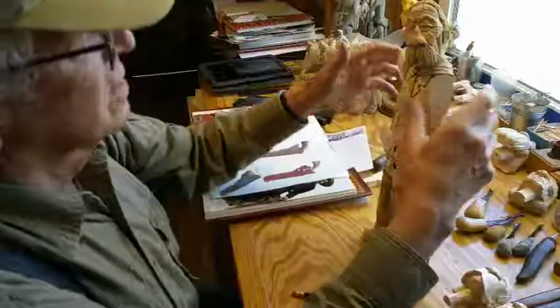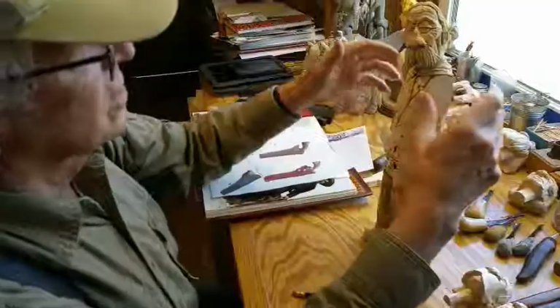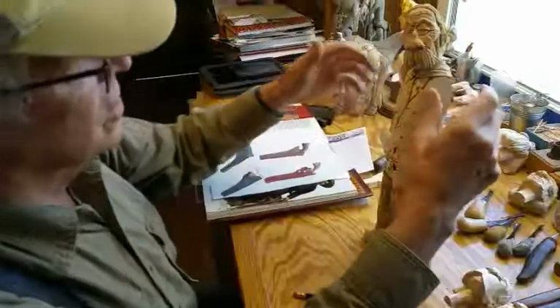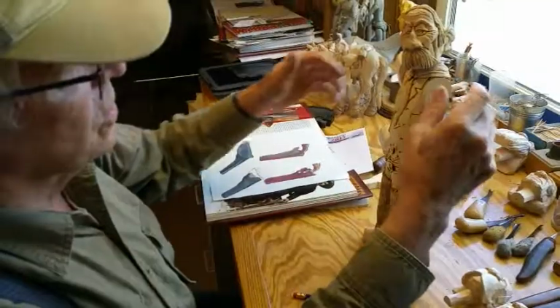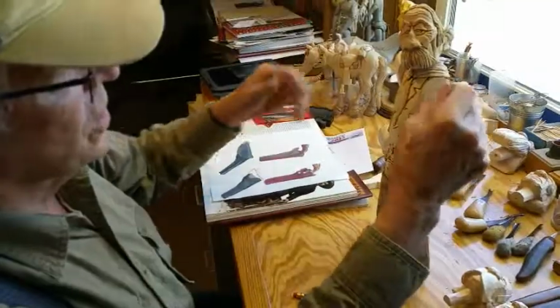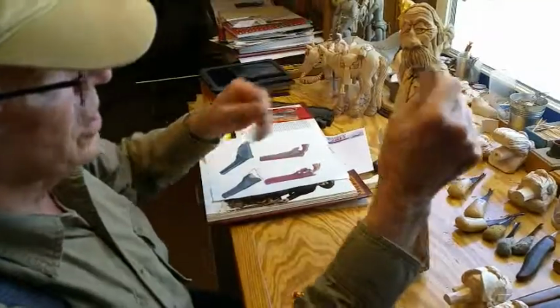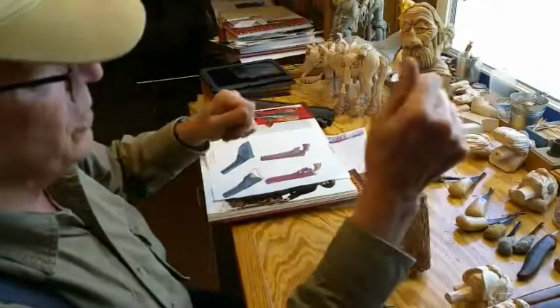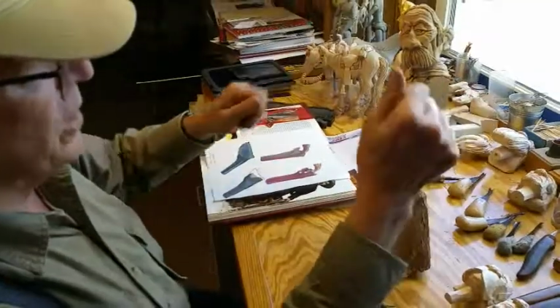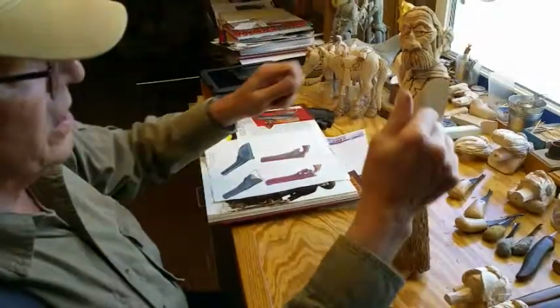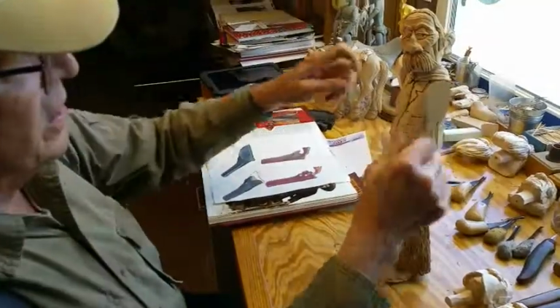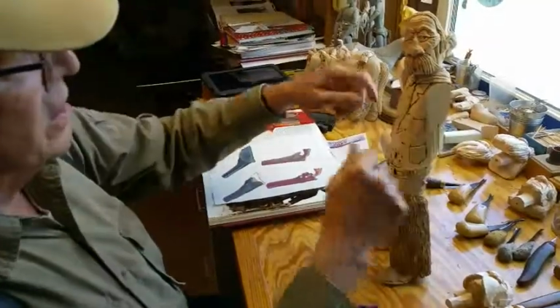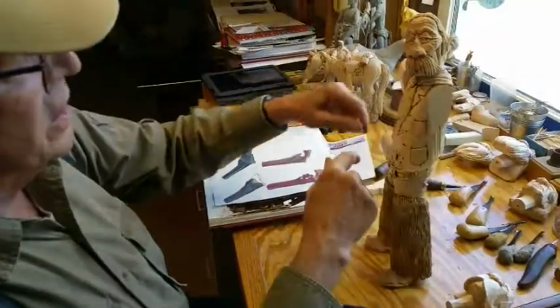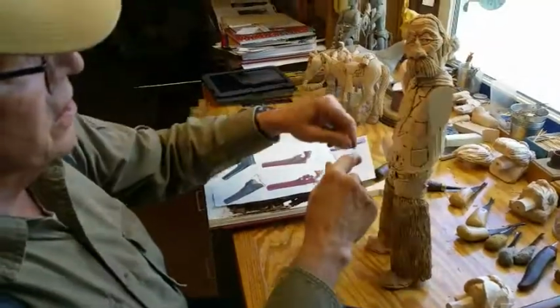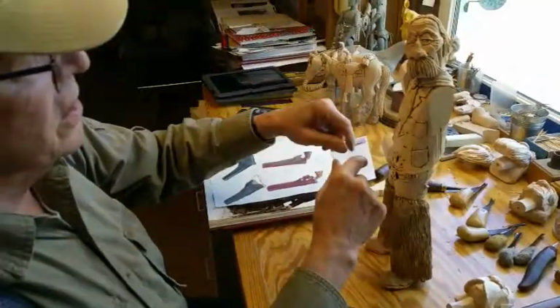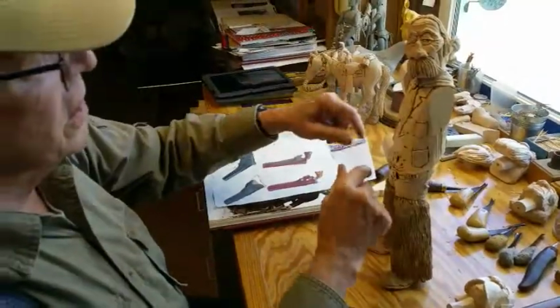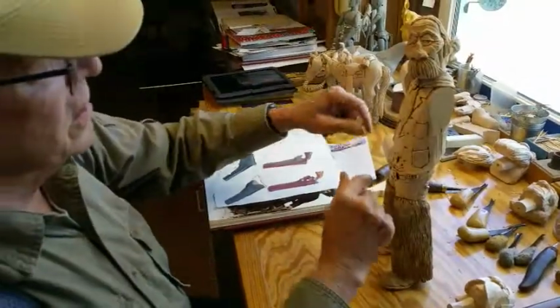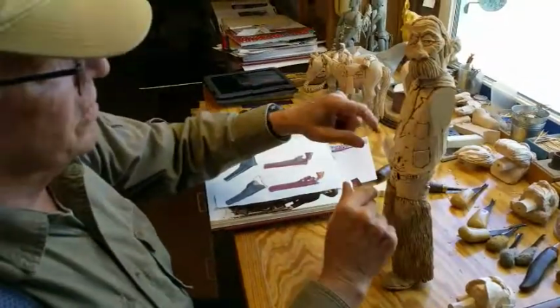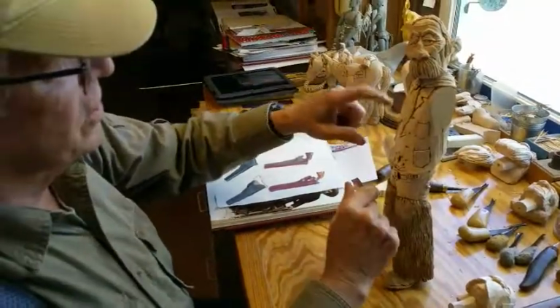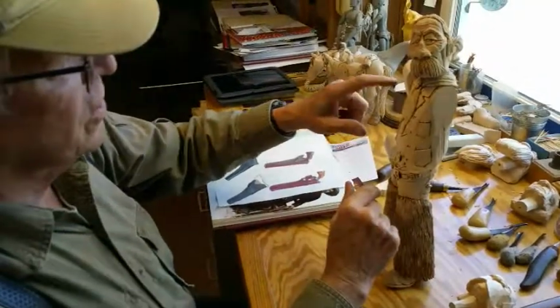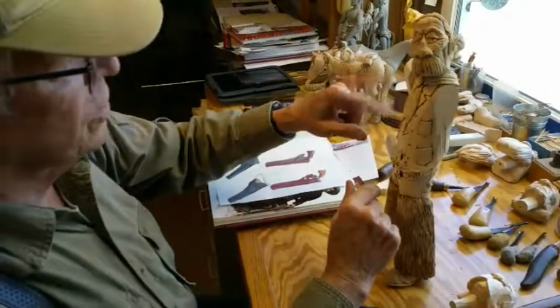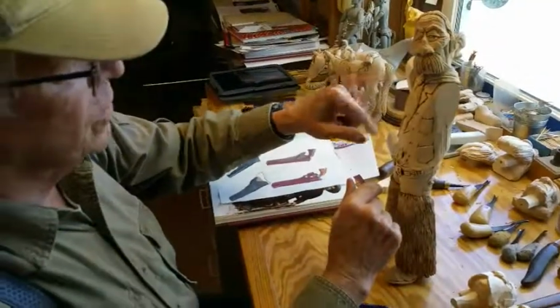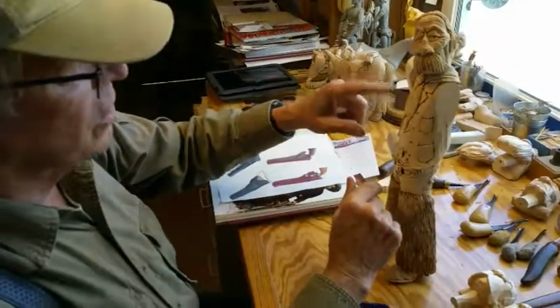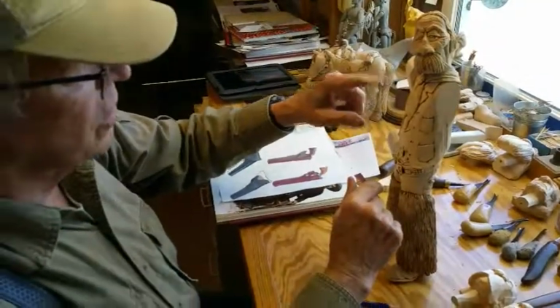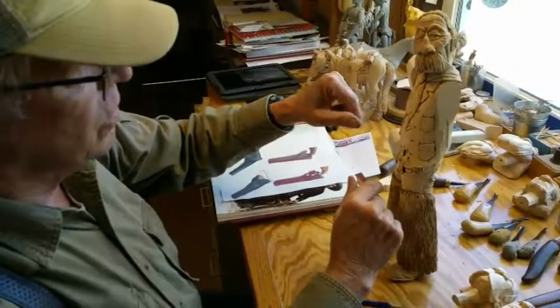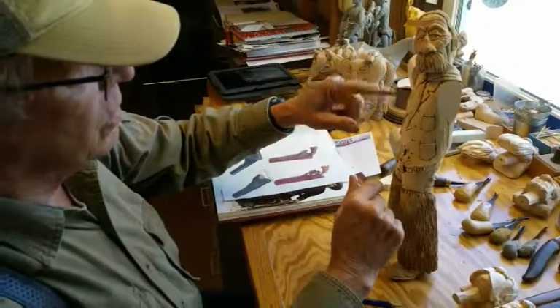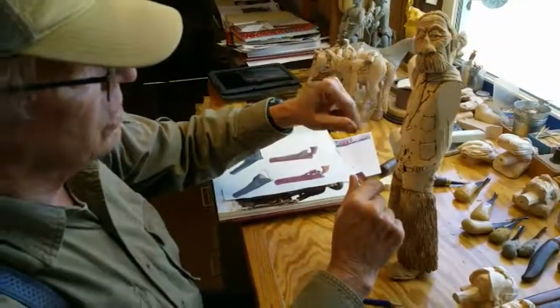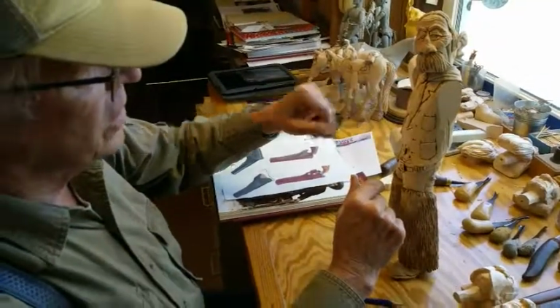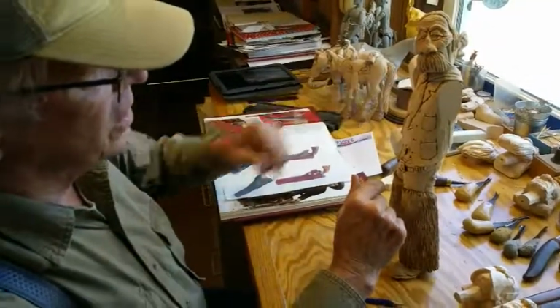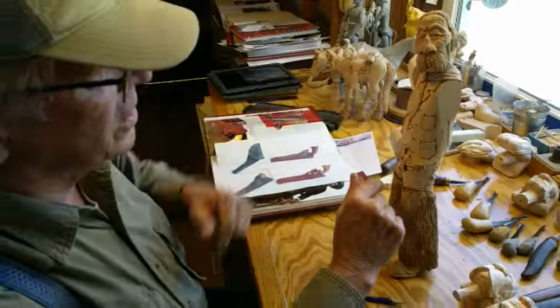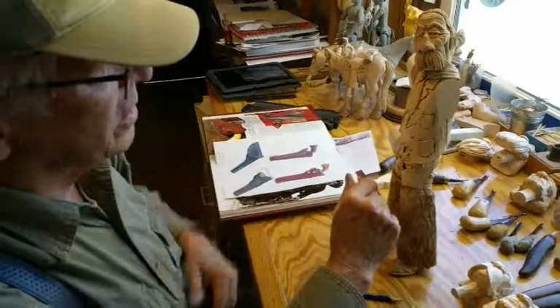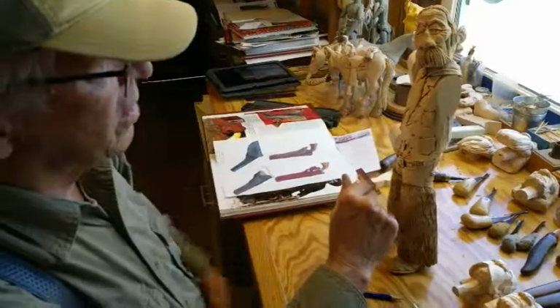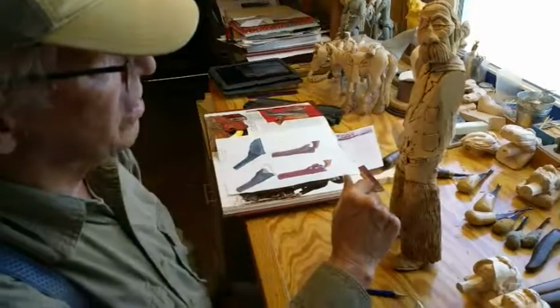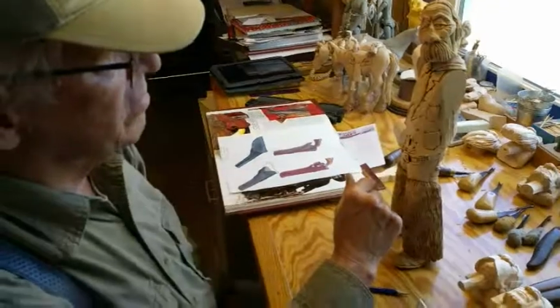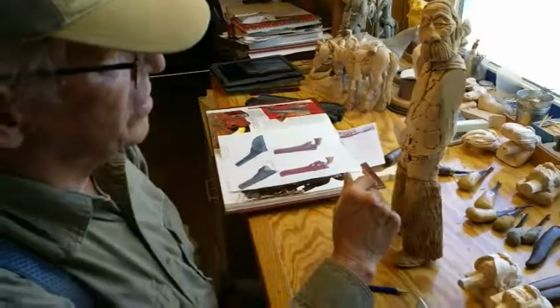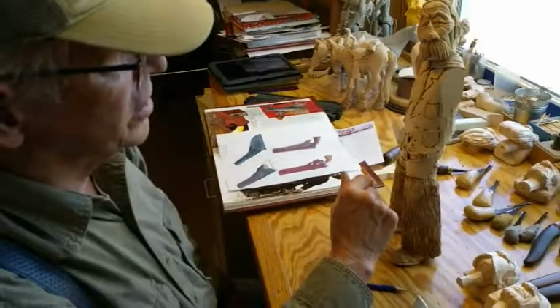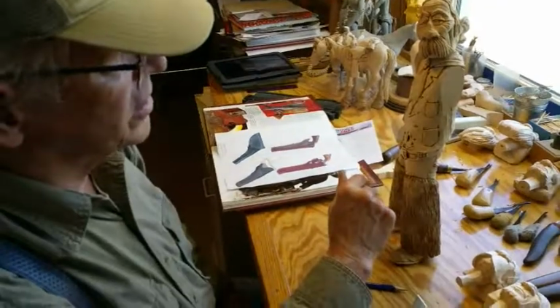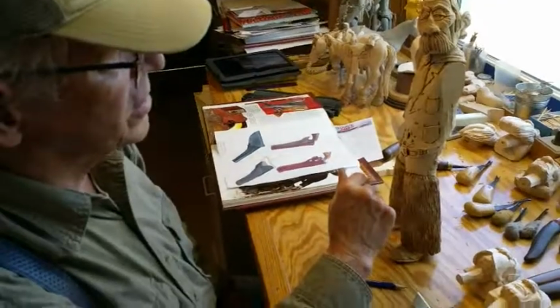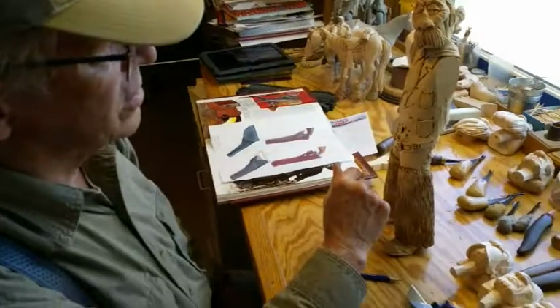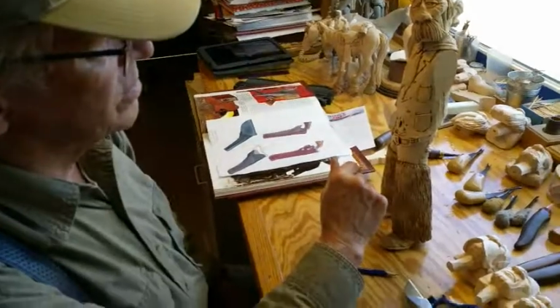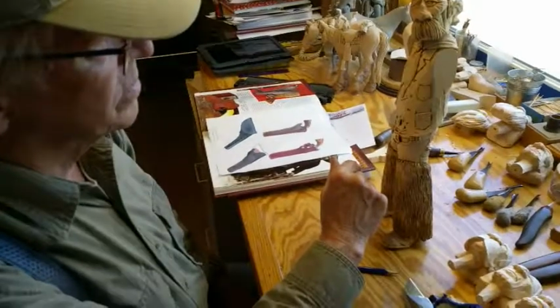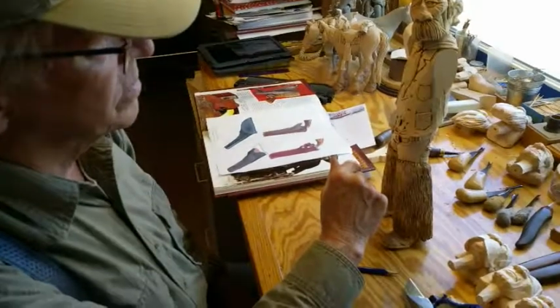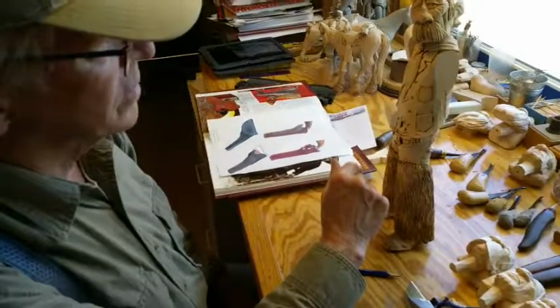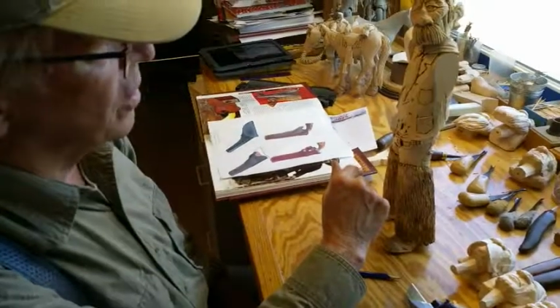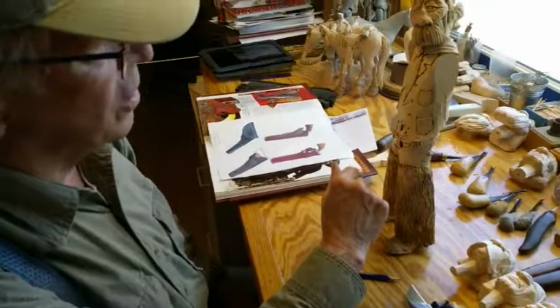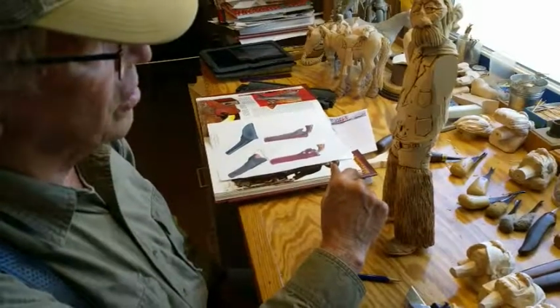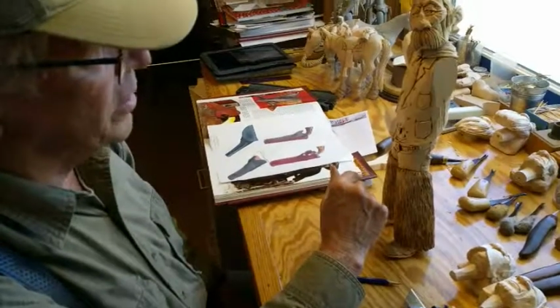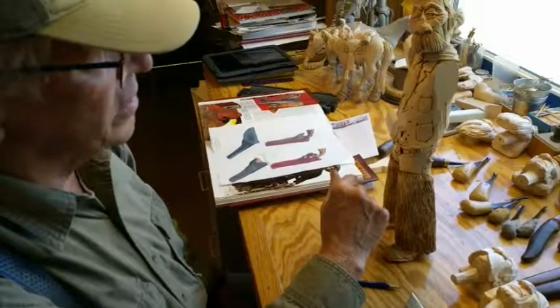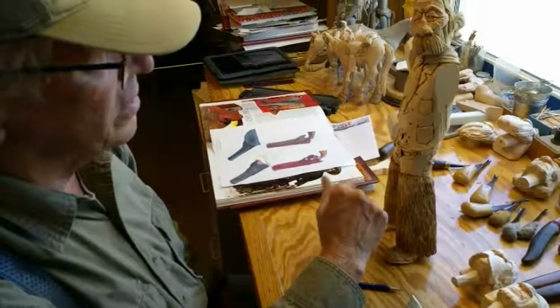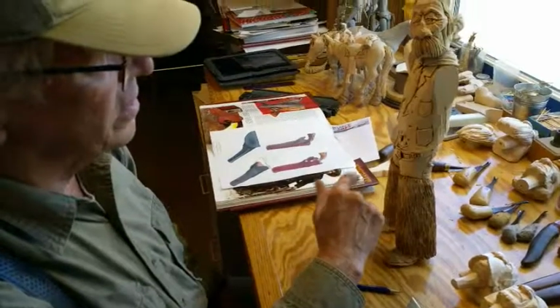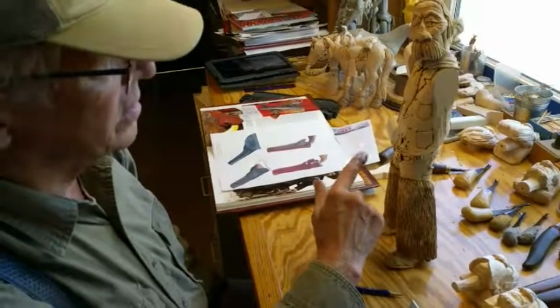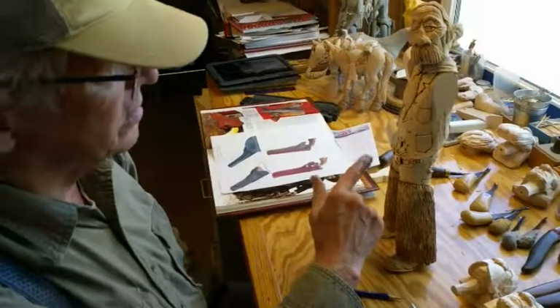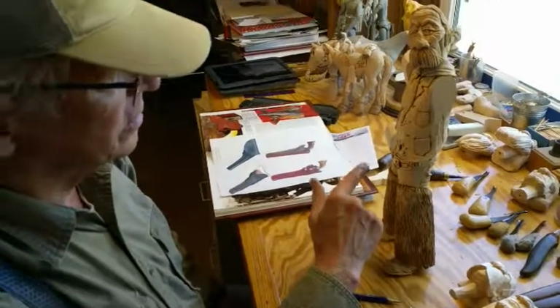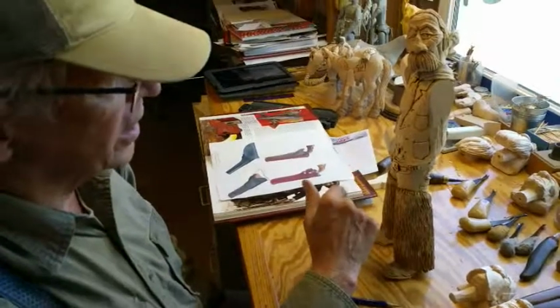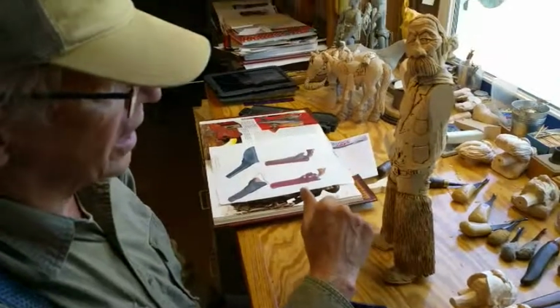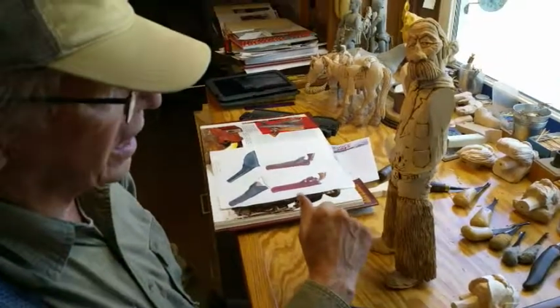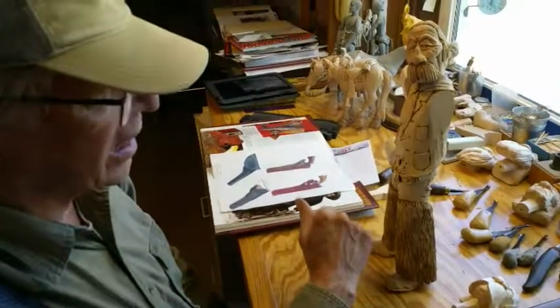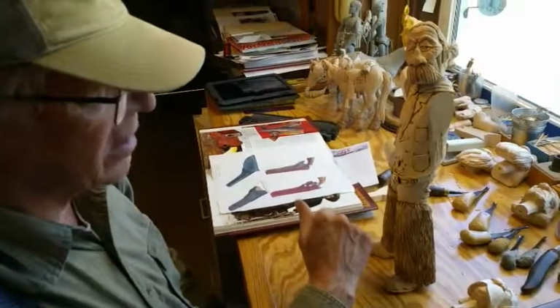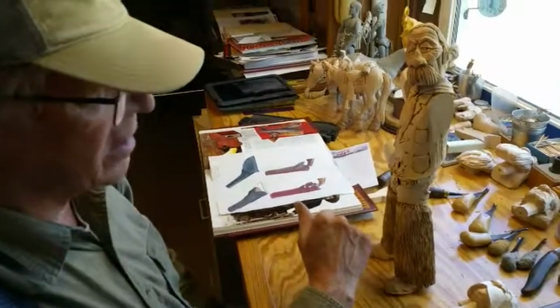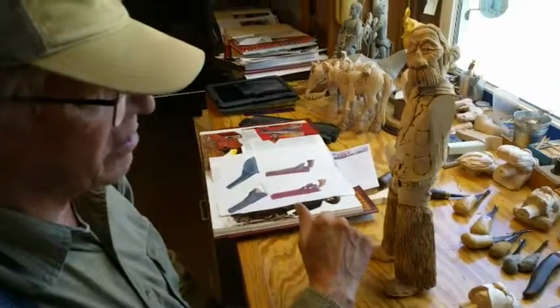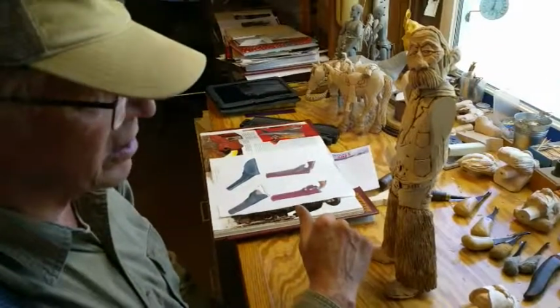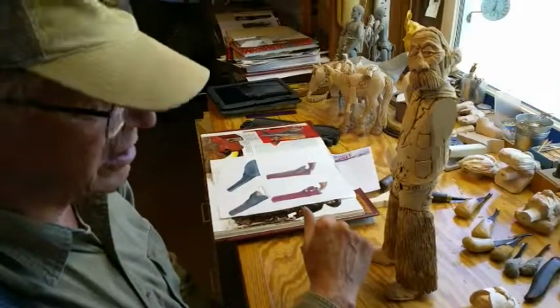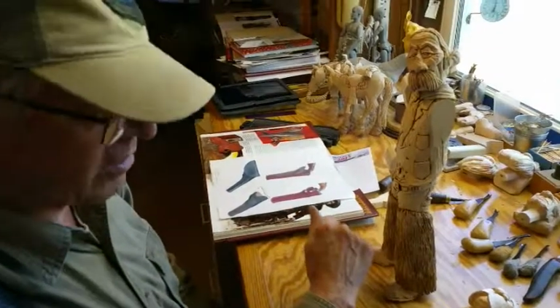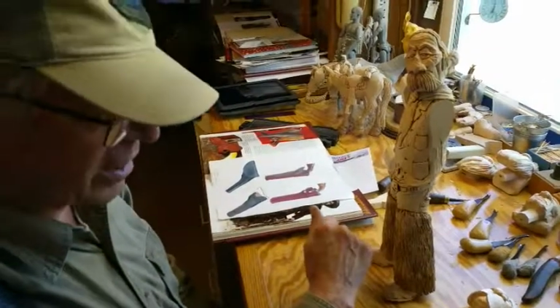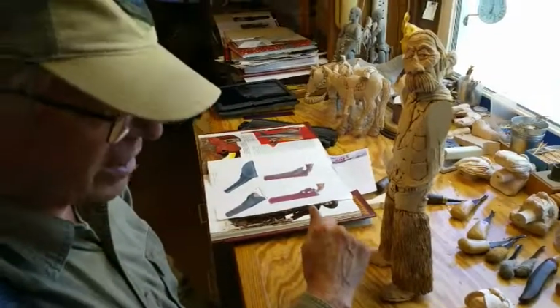So anyway, in the next video we'll go into carving this arm and doing the hand and everything. So until then, I'll talk to you later.